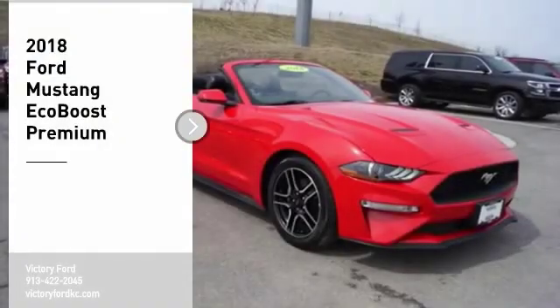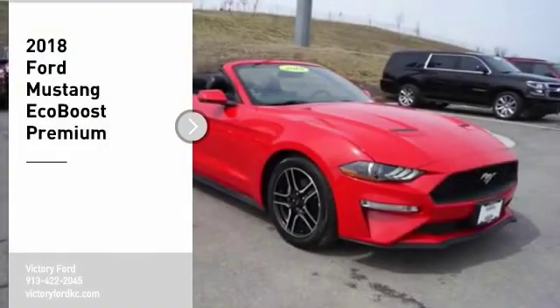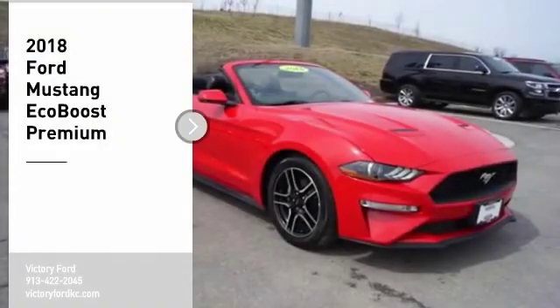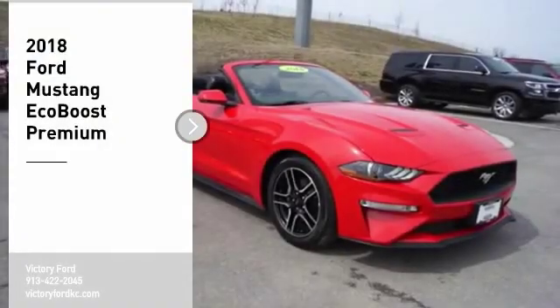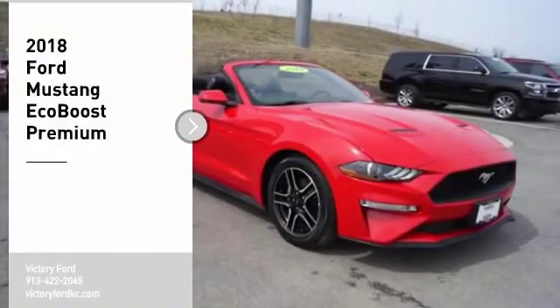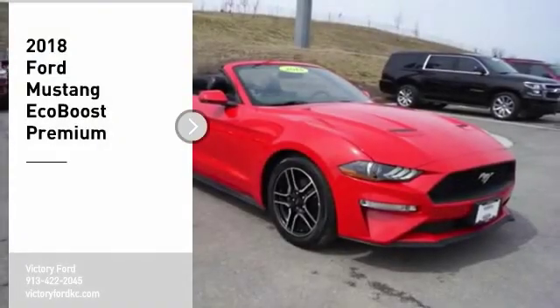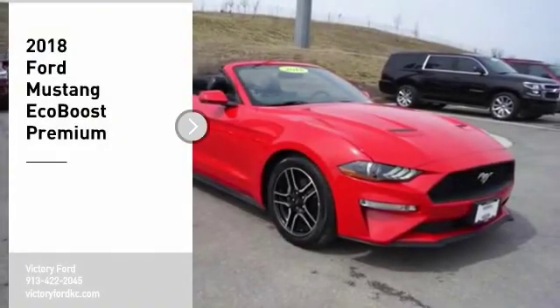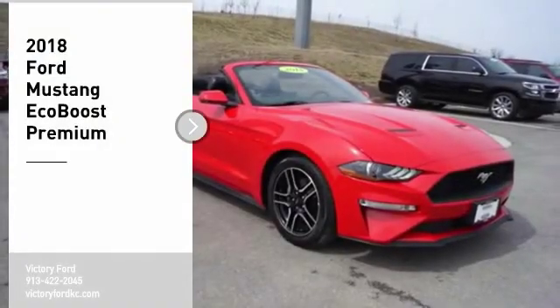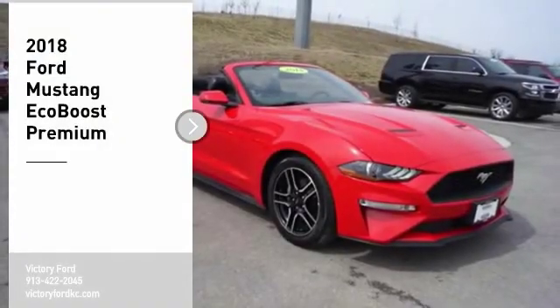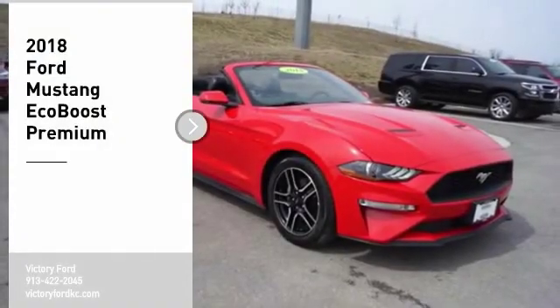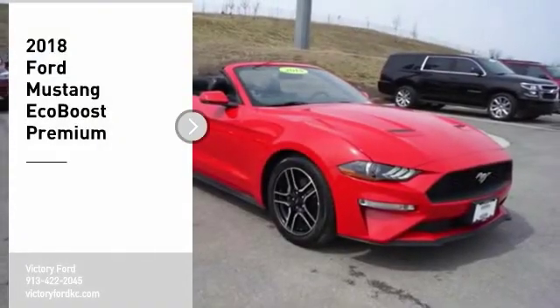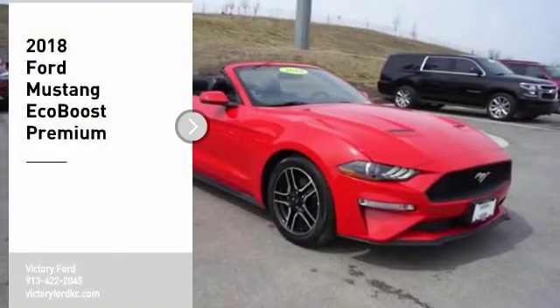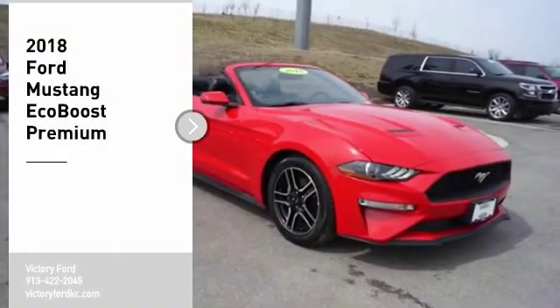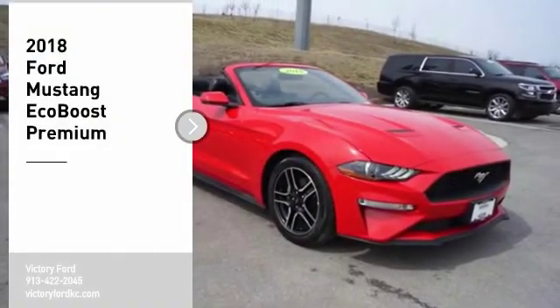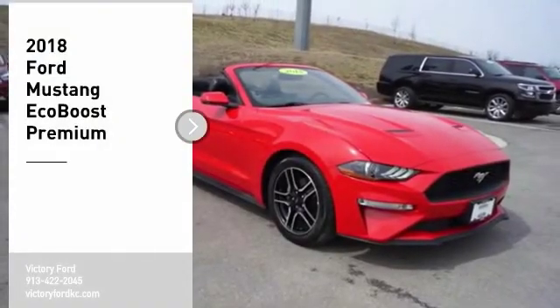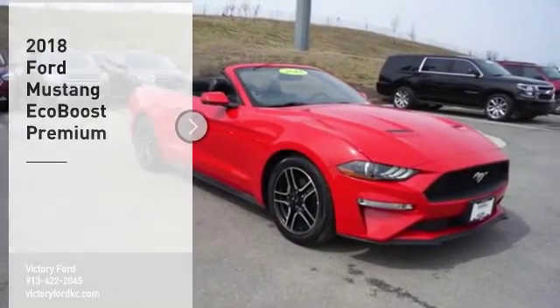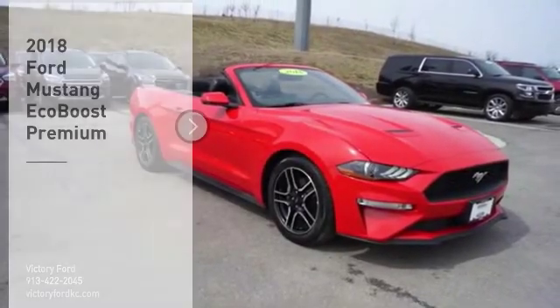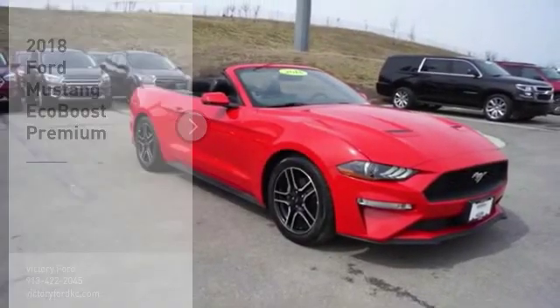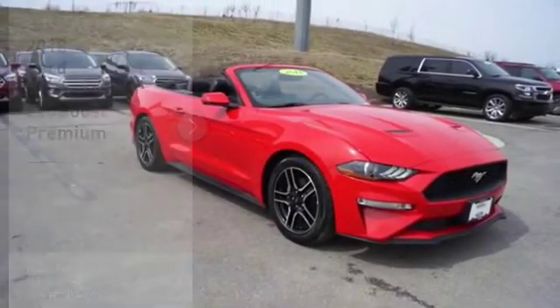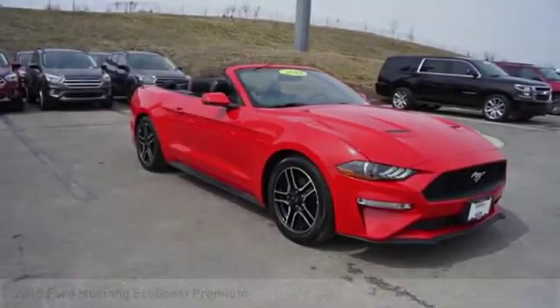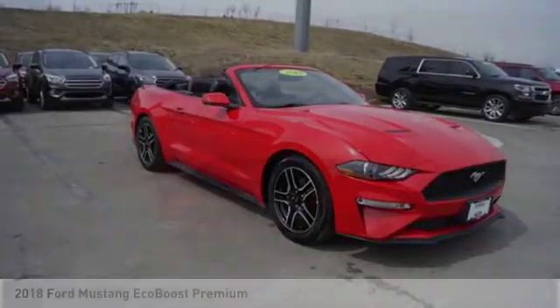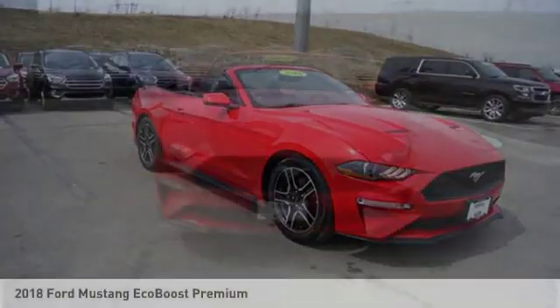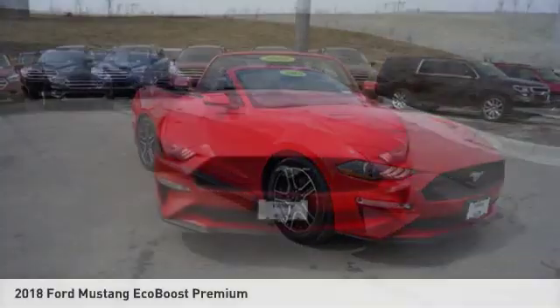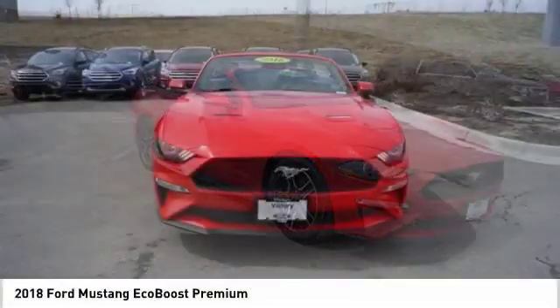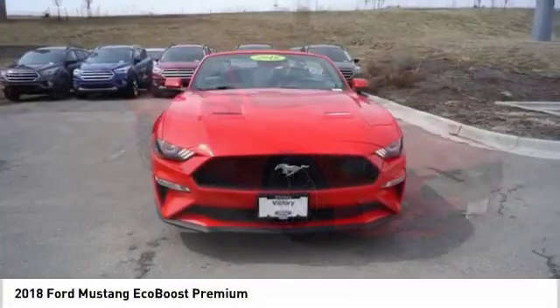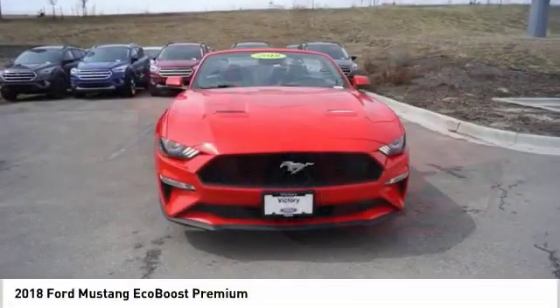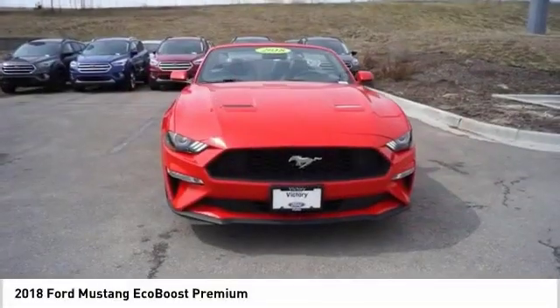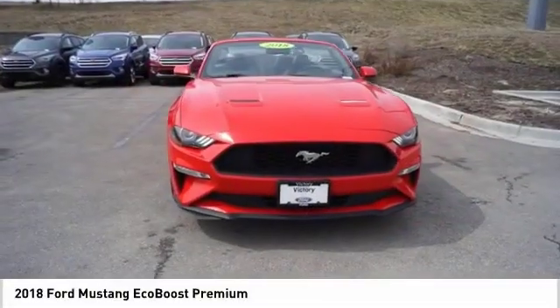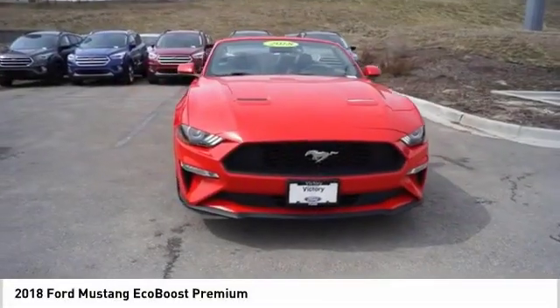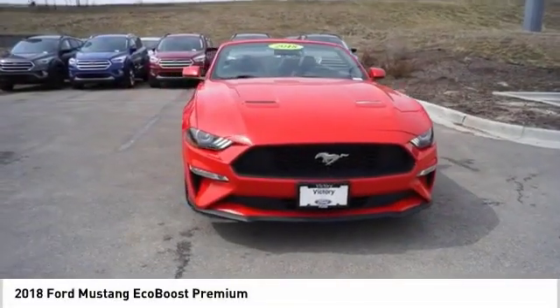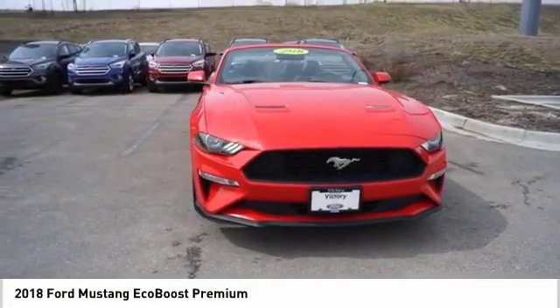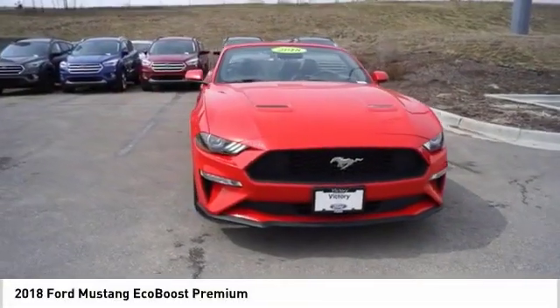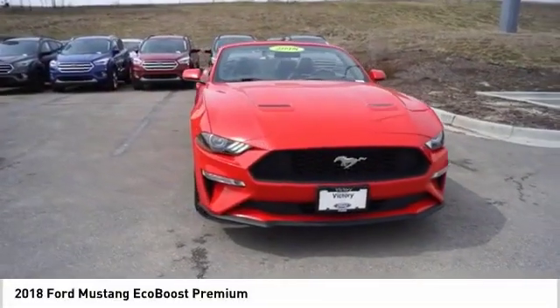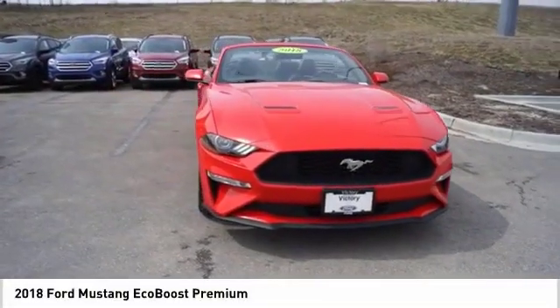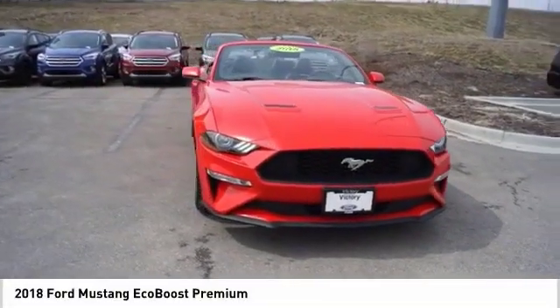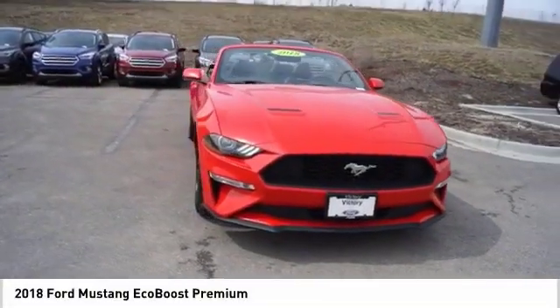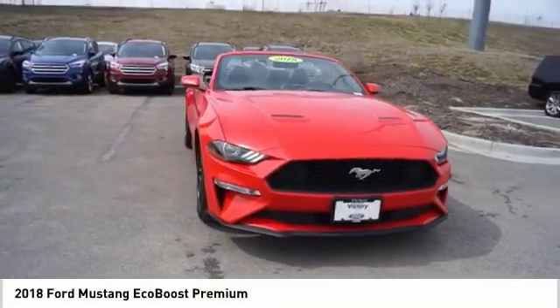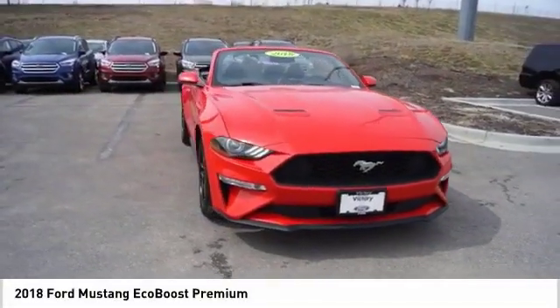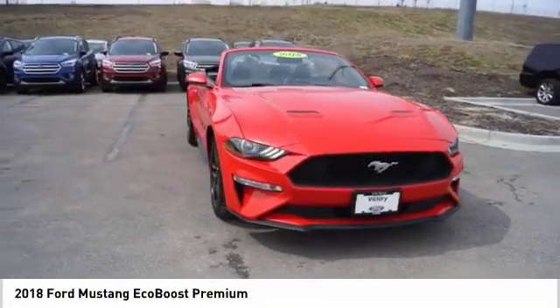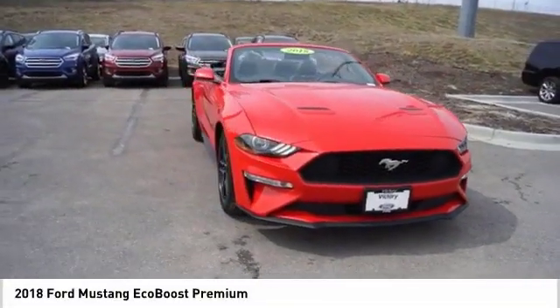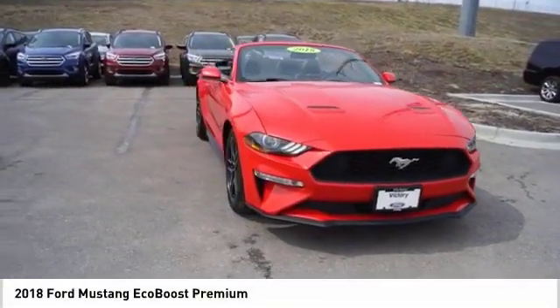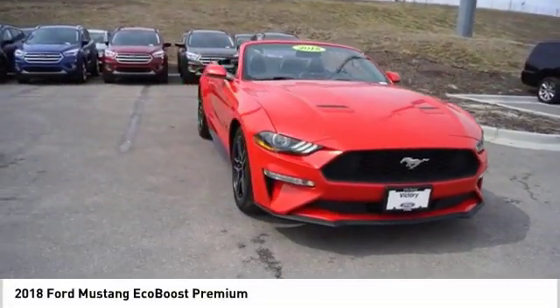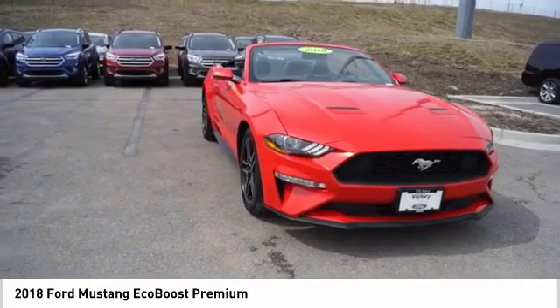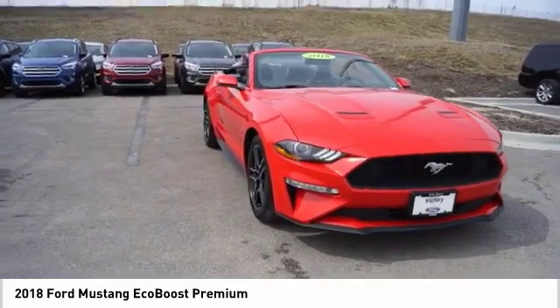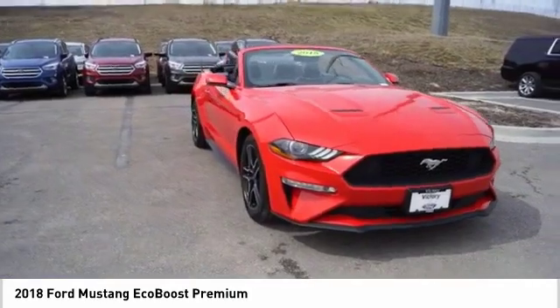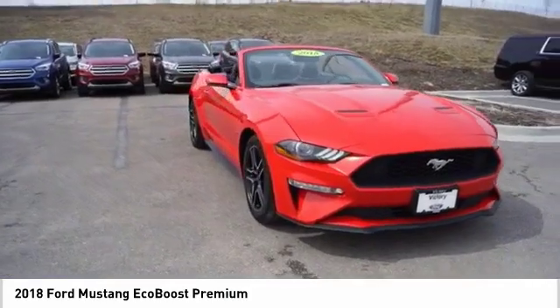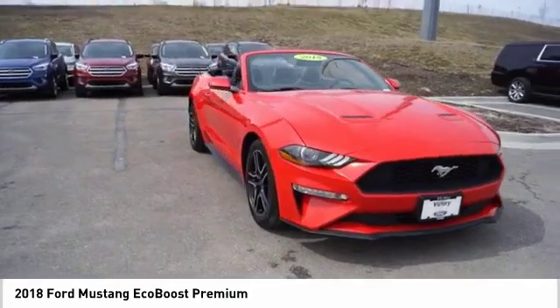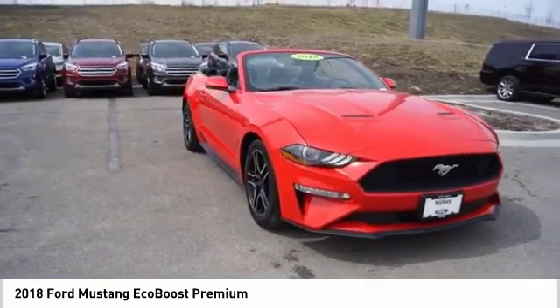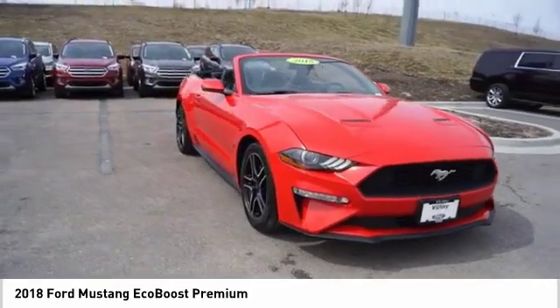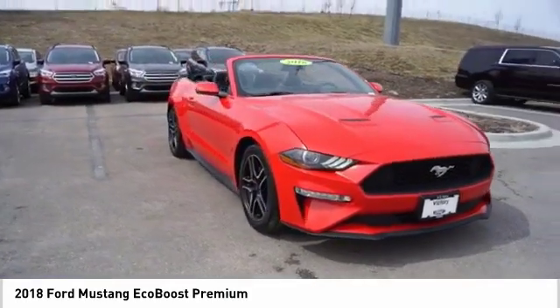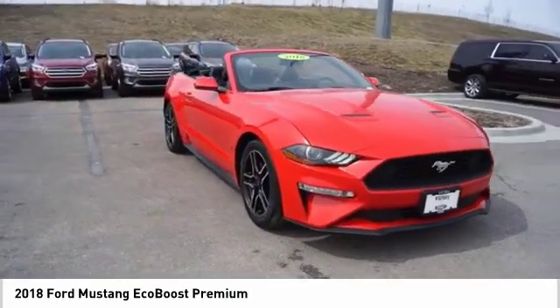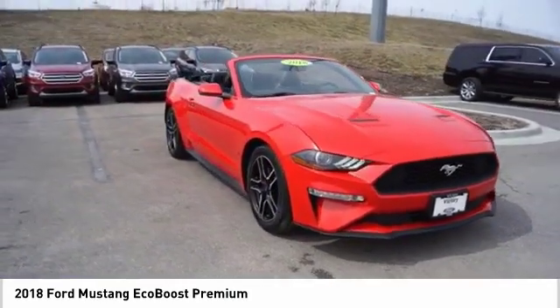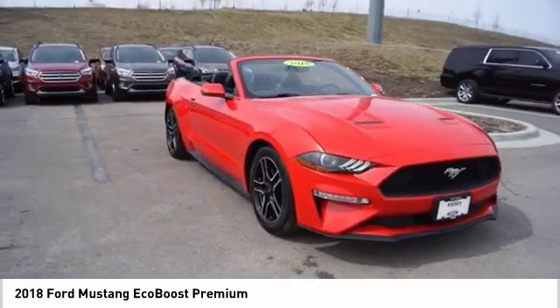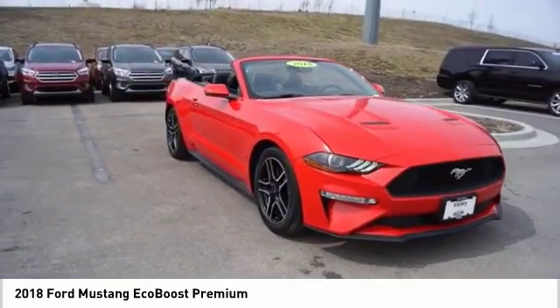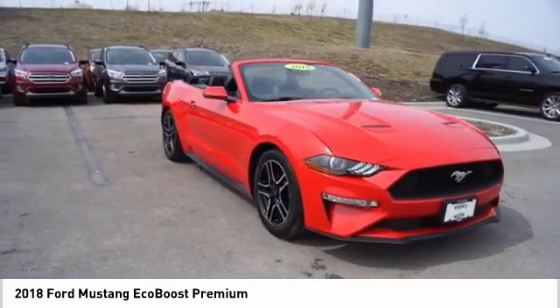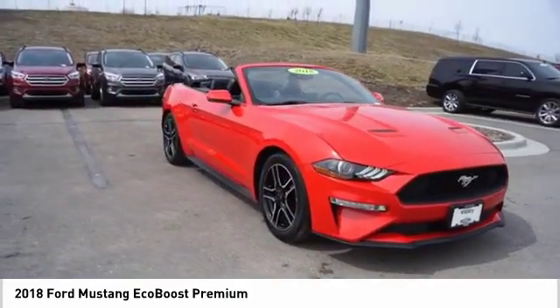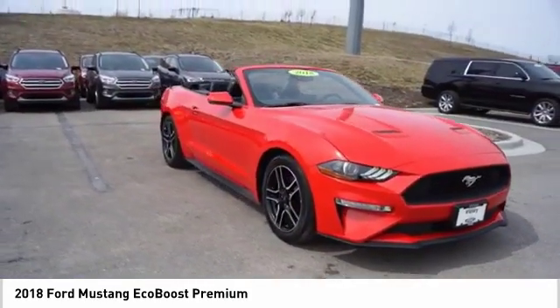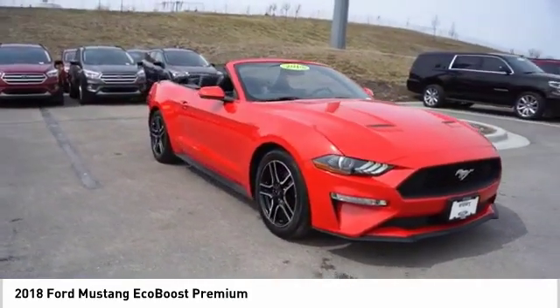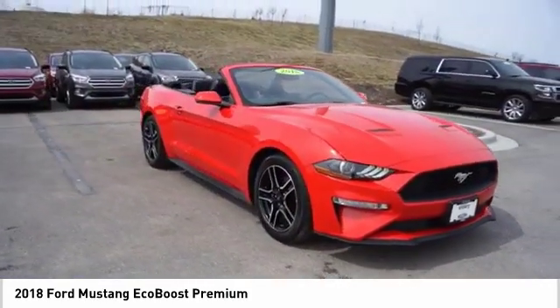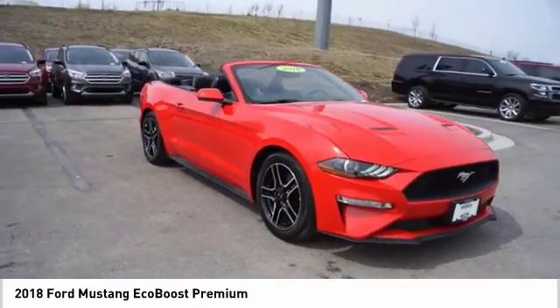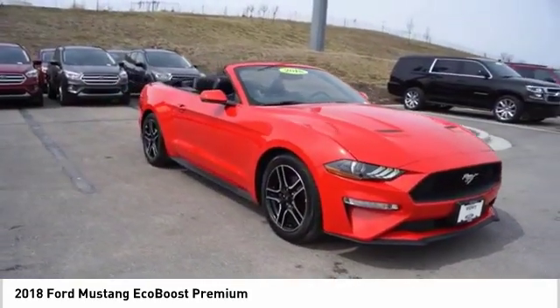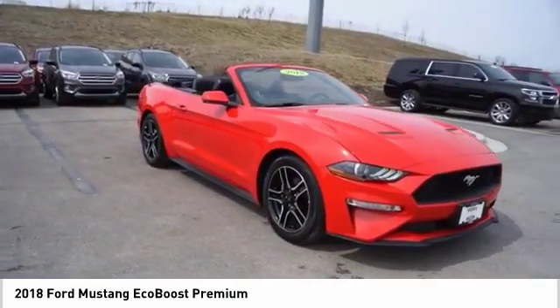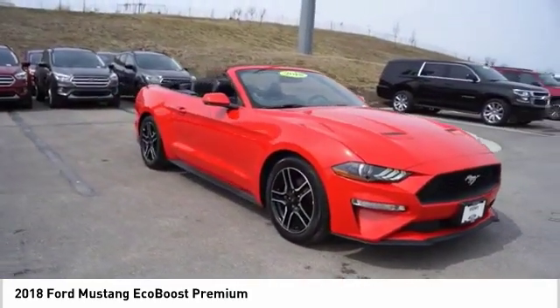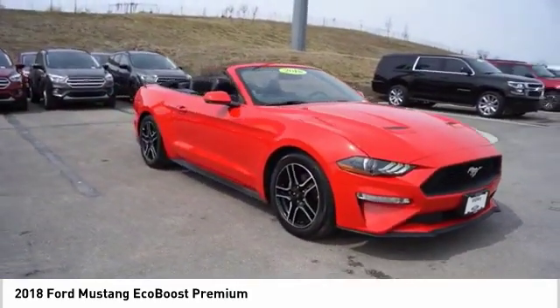Make a great choice today with the 2018 Mustang. The Mustang is race-worthy and ready for the track.